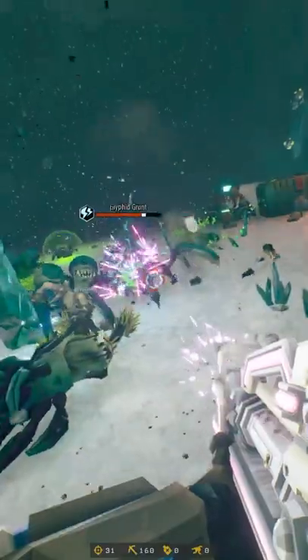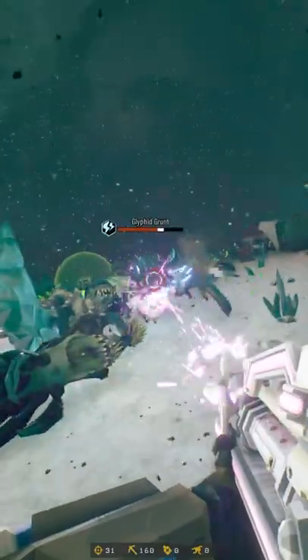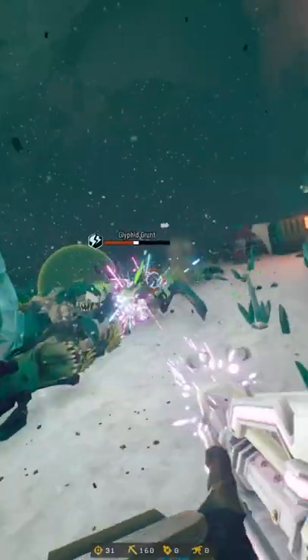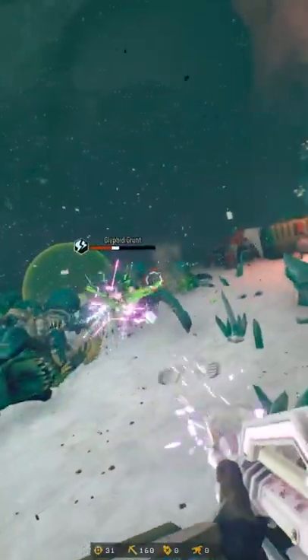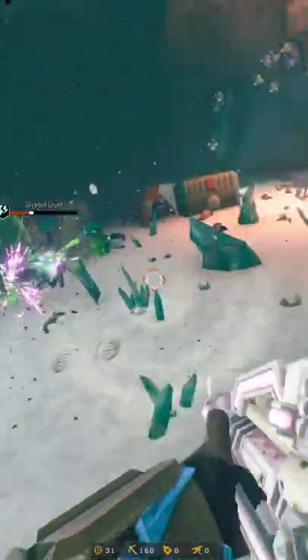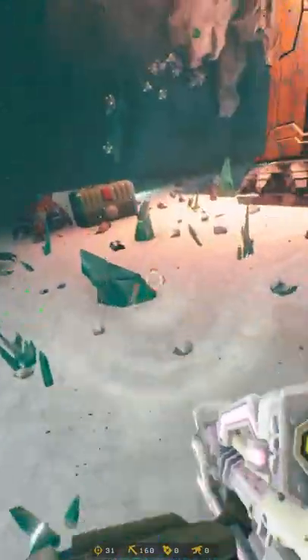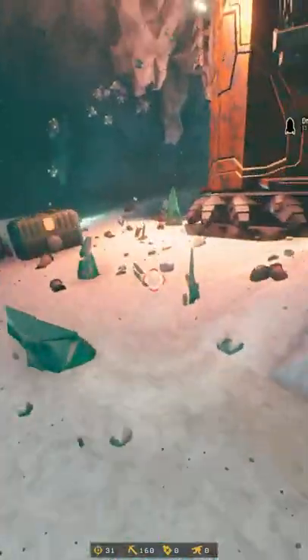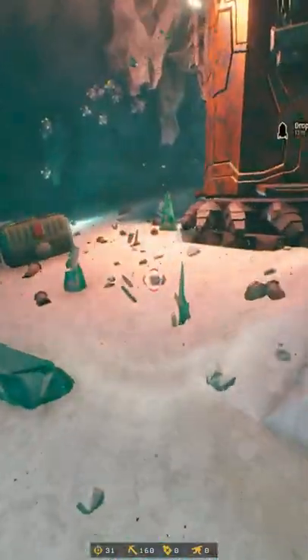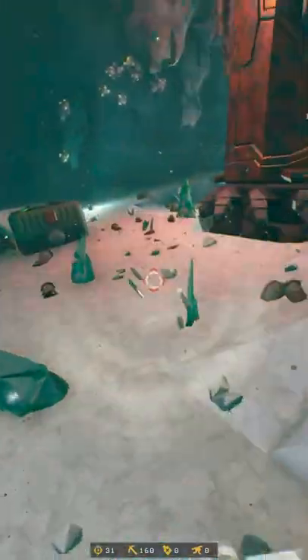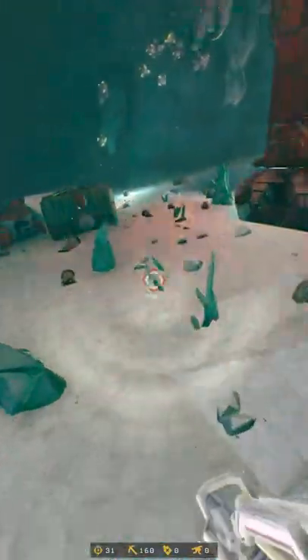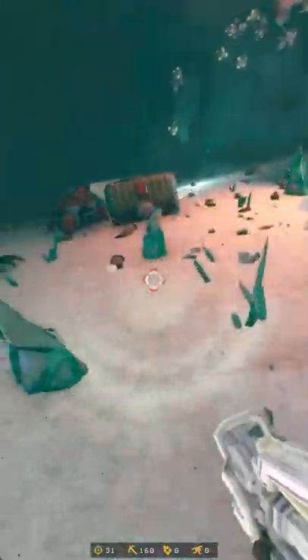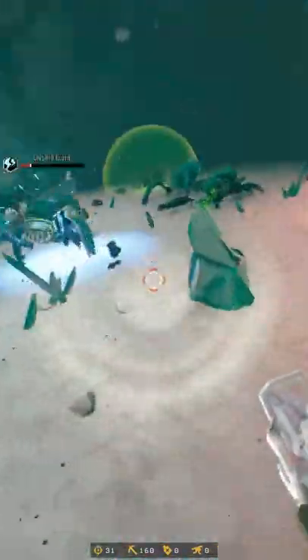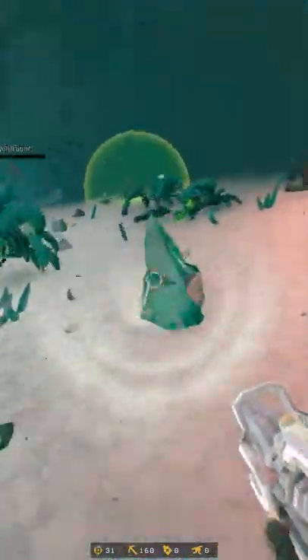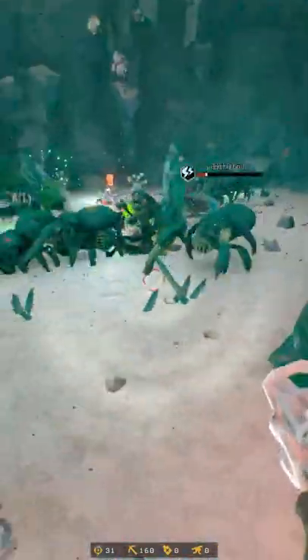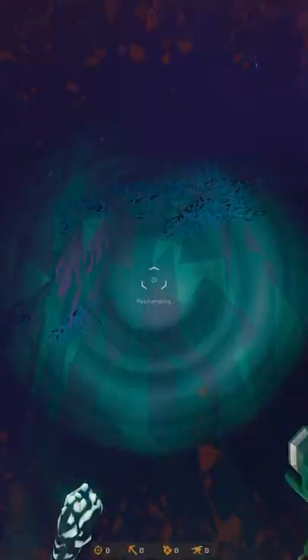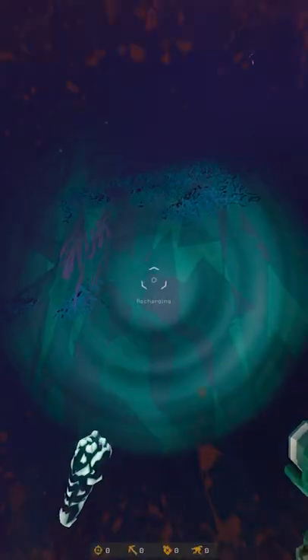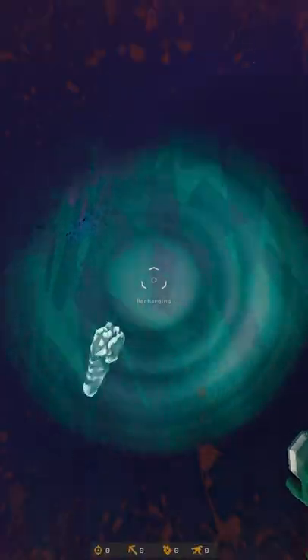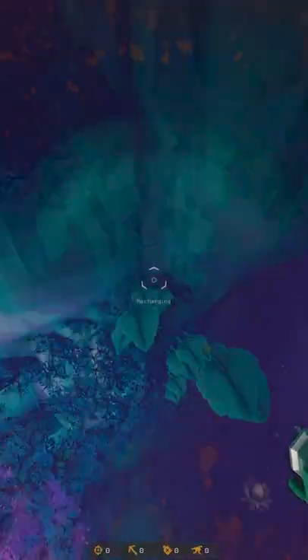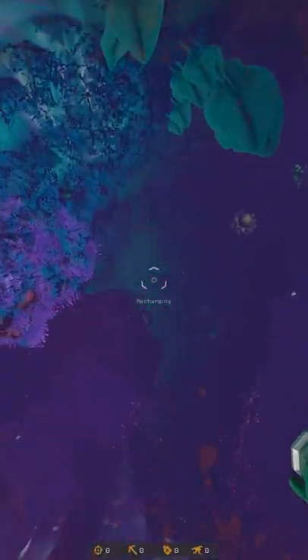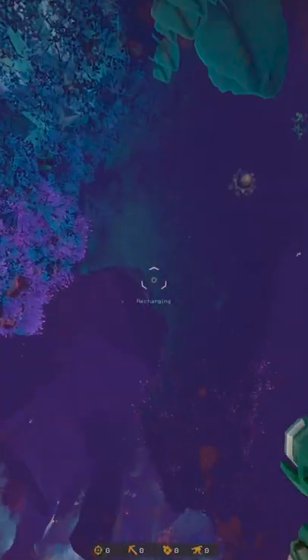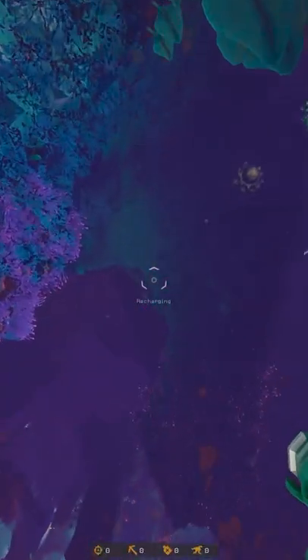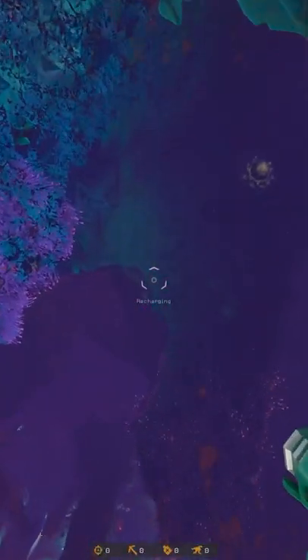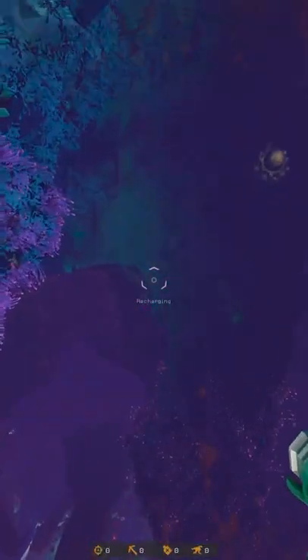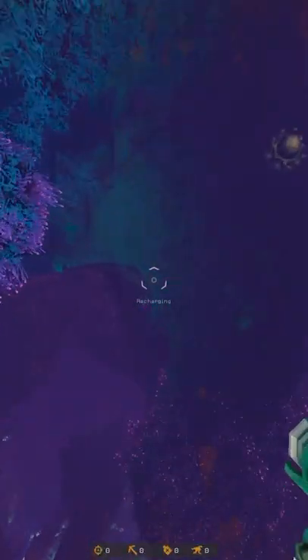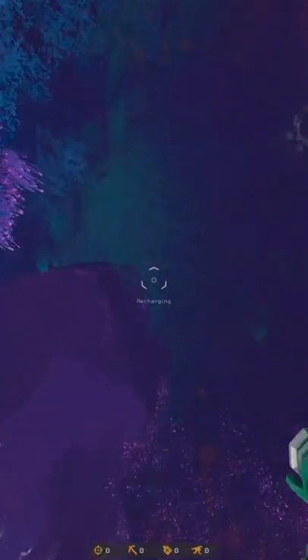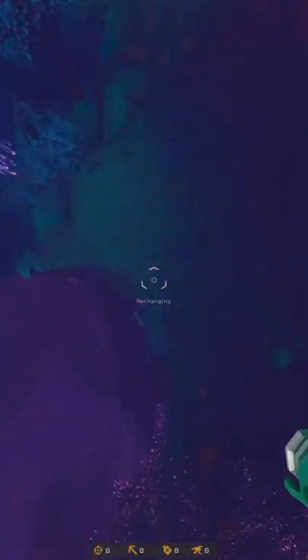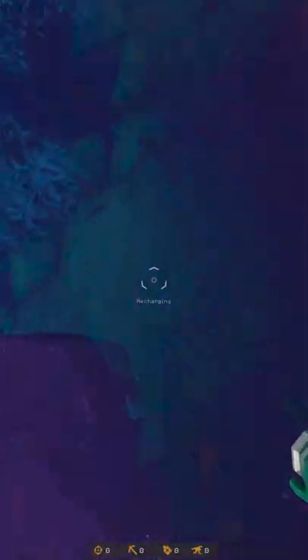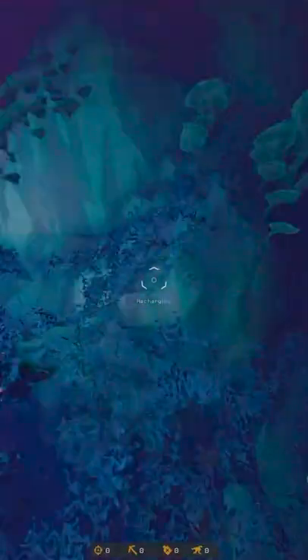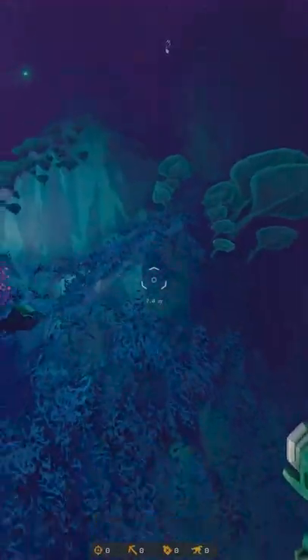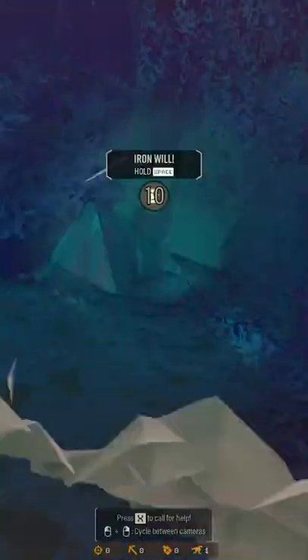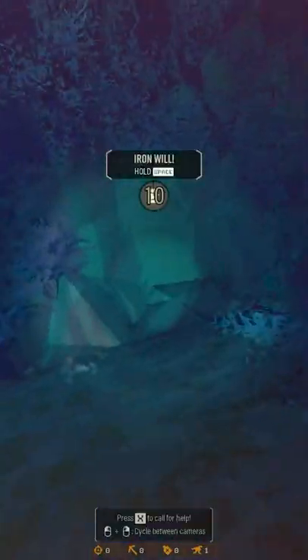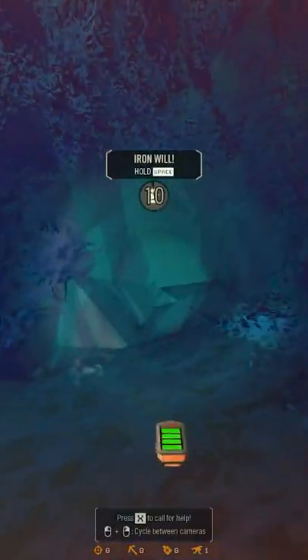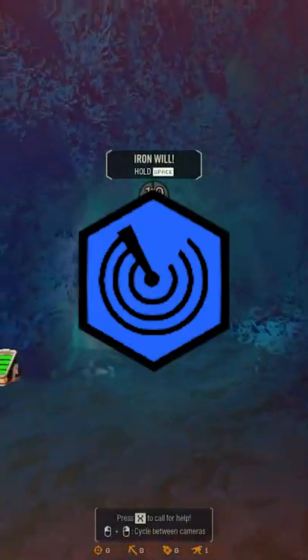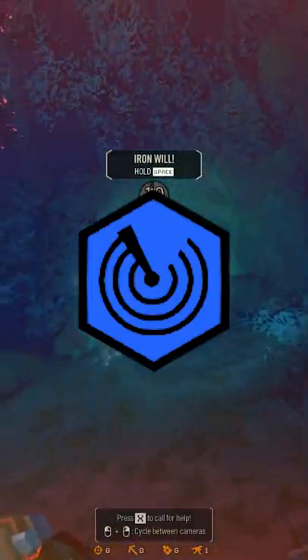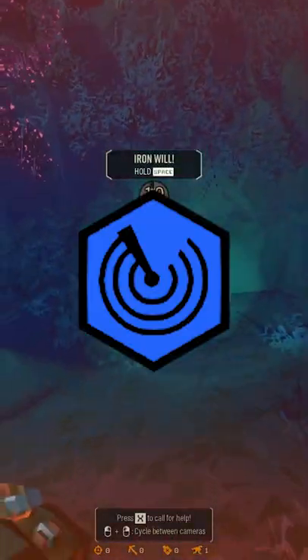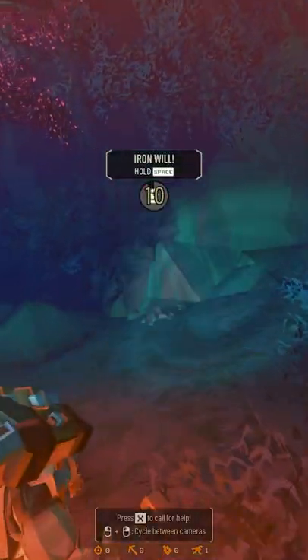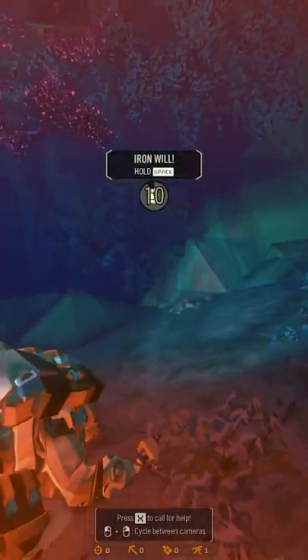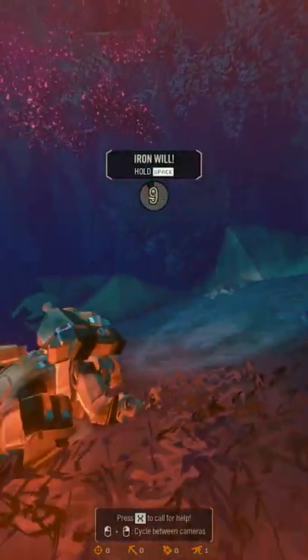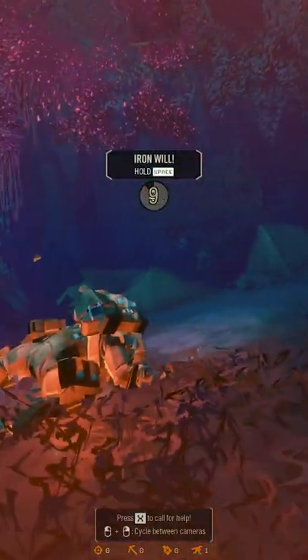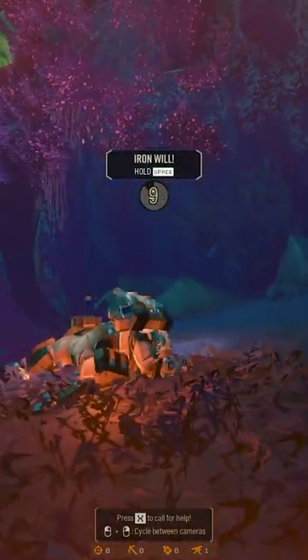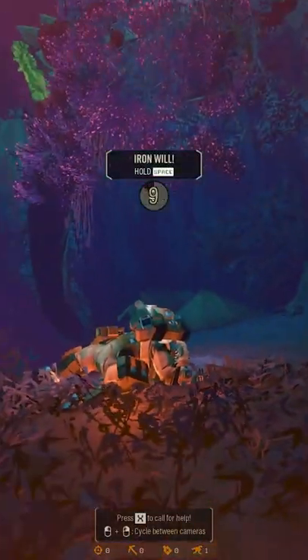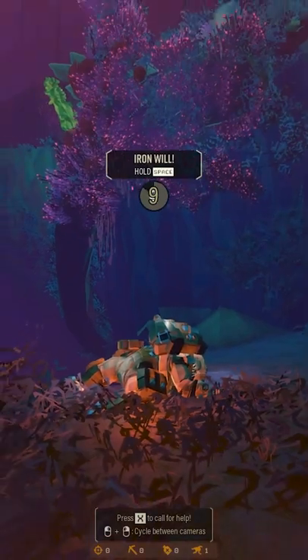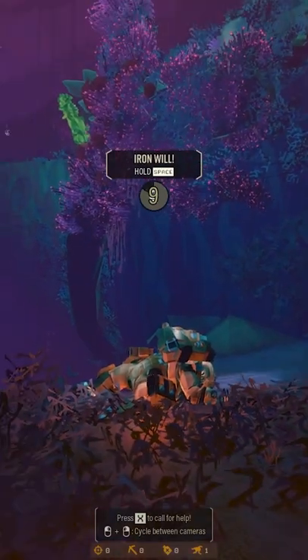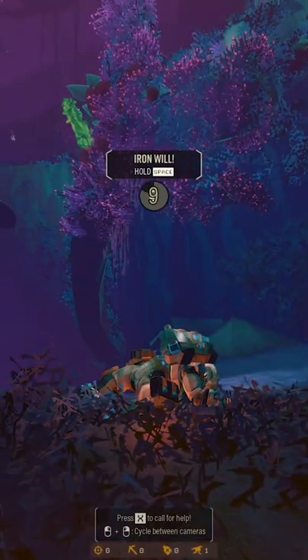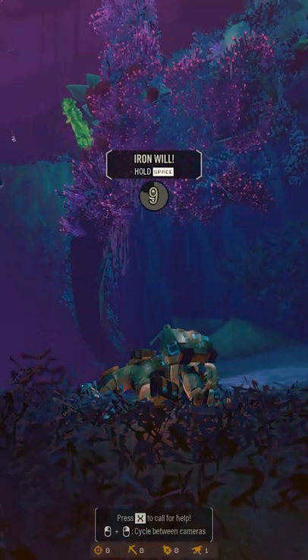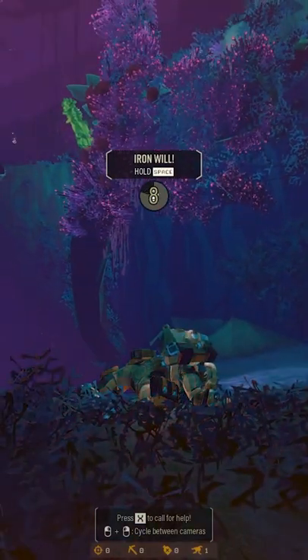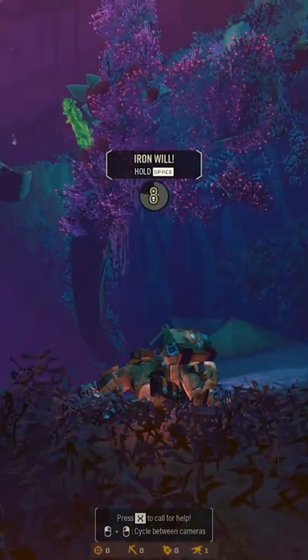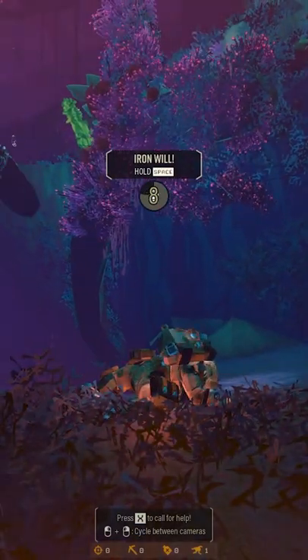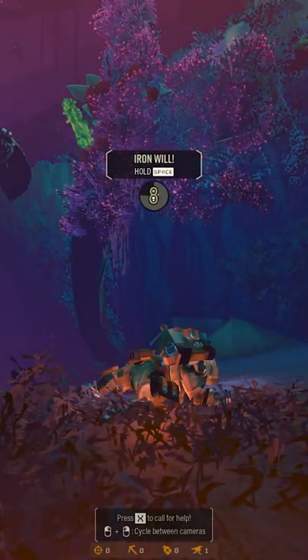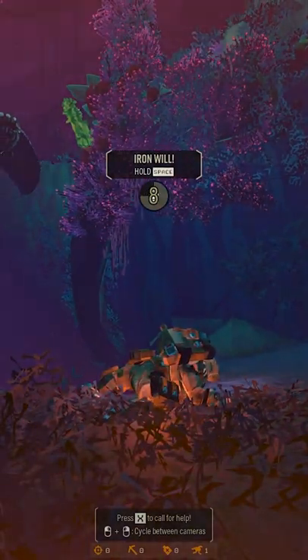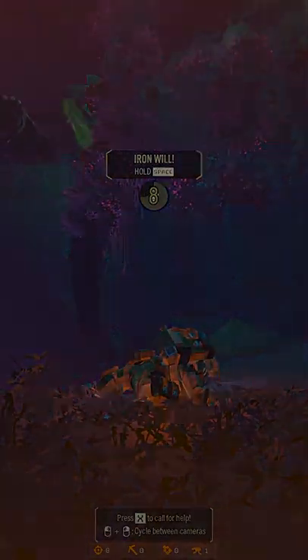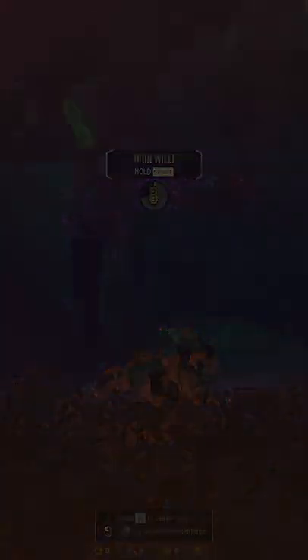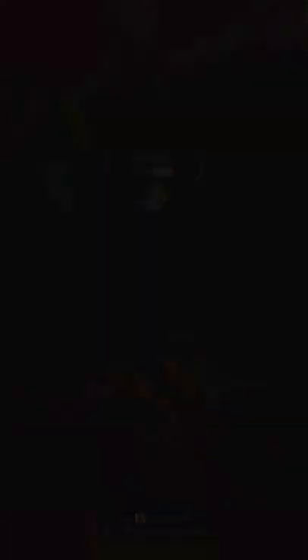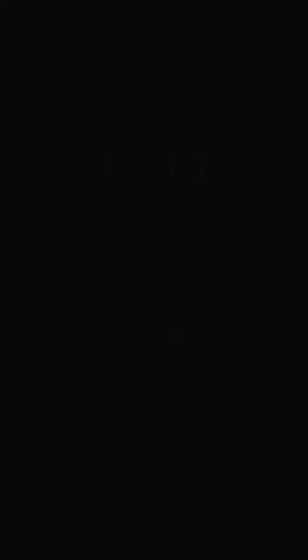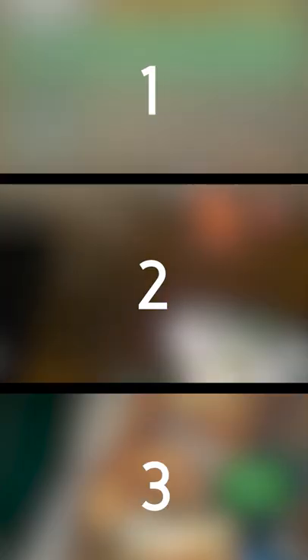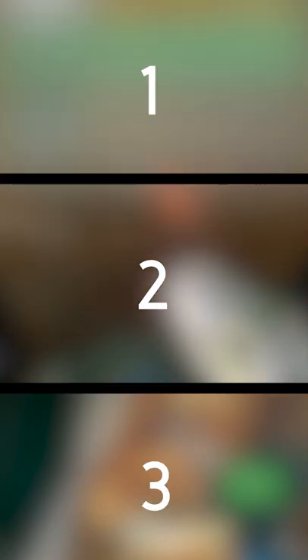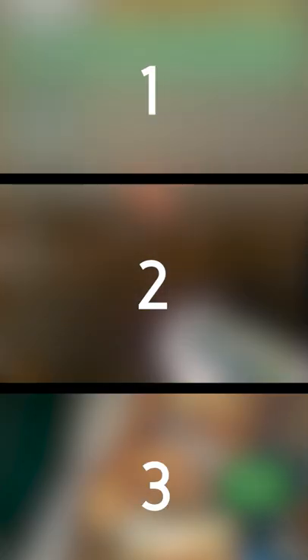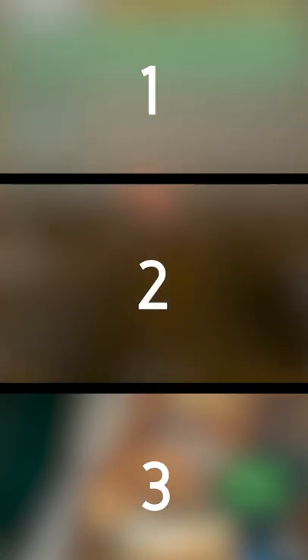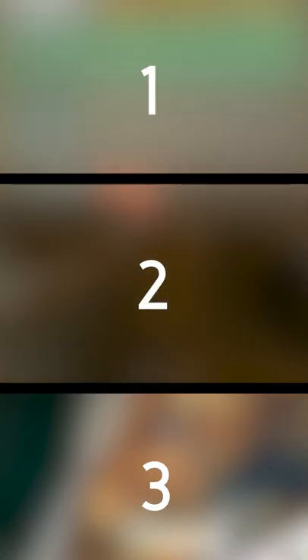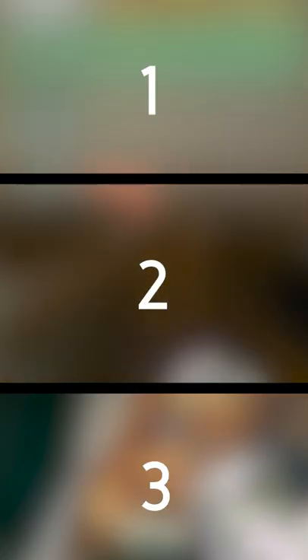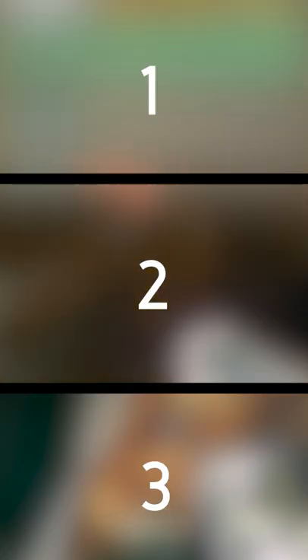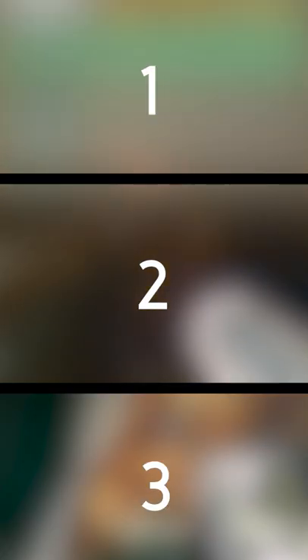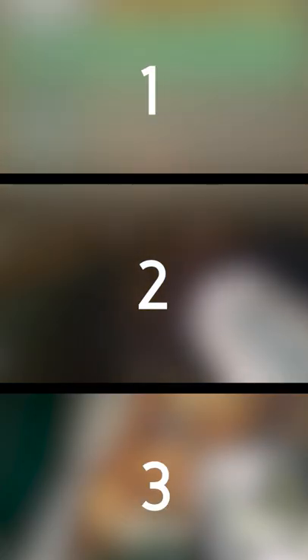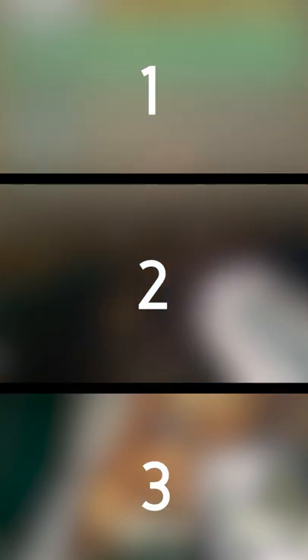In Deep Rock Galactic, you've probably found yourself falling to your death quite often, especially as a scout. Today I'll be going over how to prevent fall damage as a scout. There are three main ways.